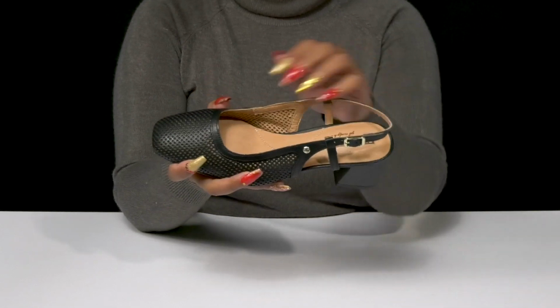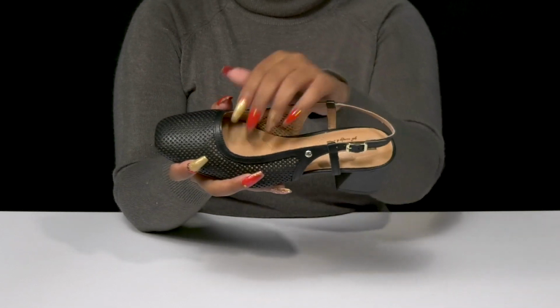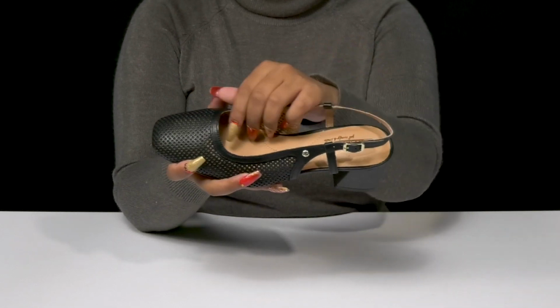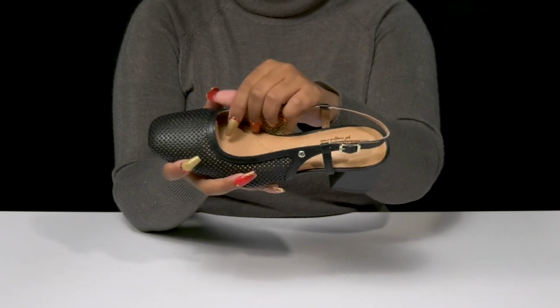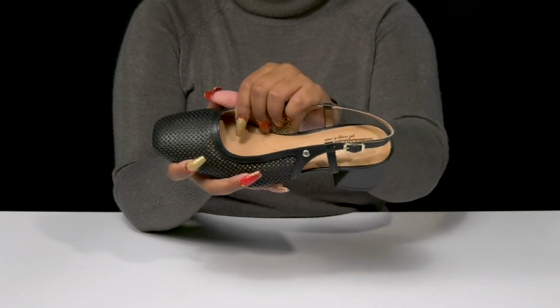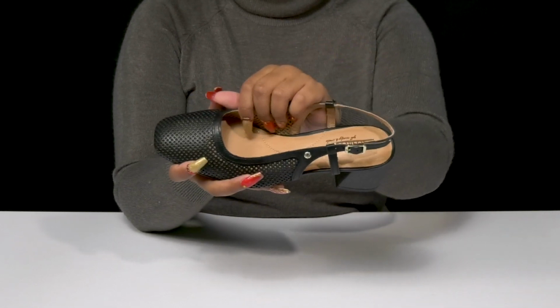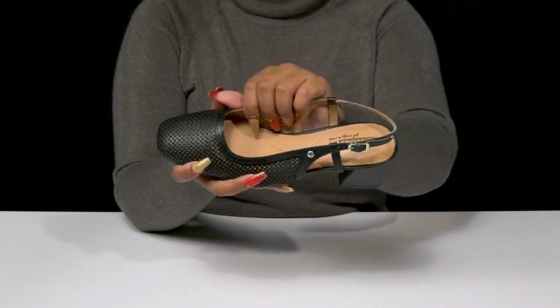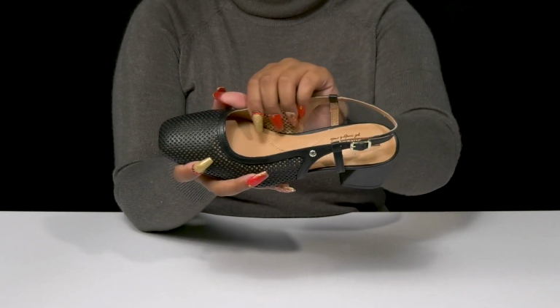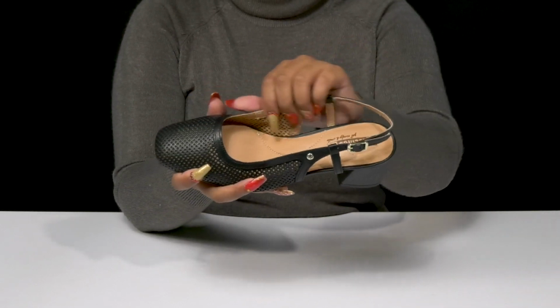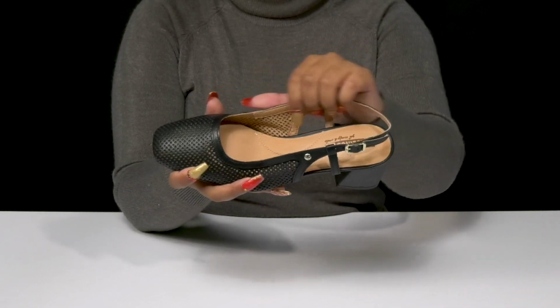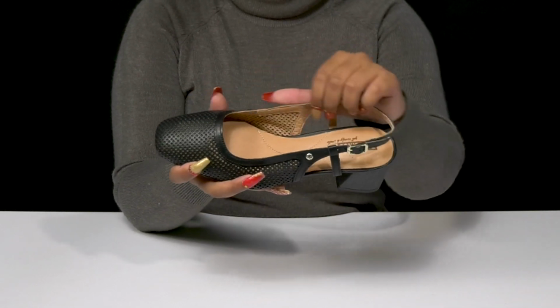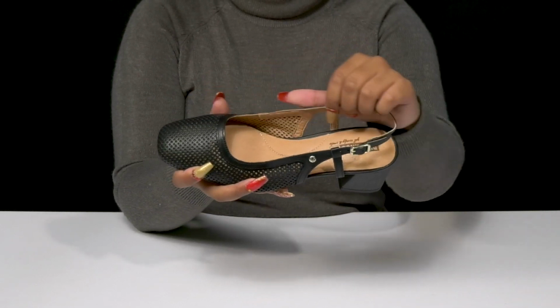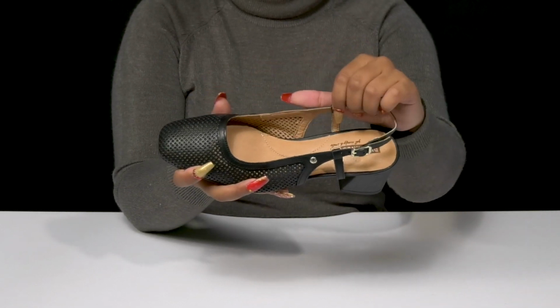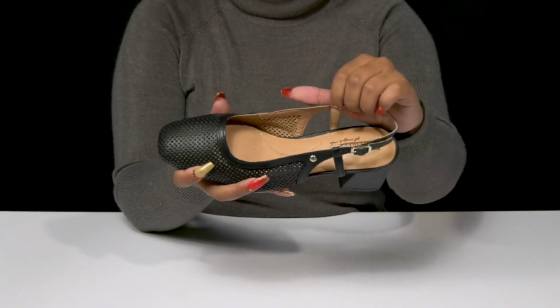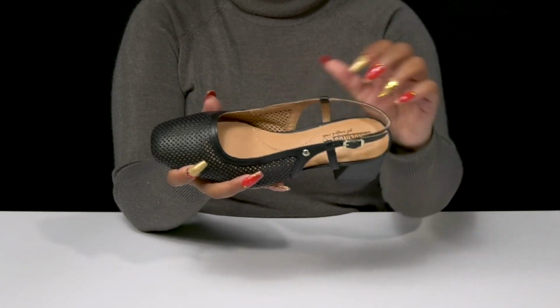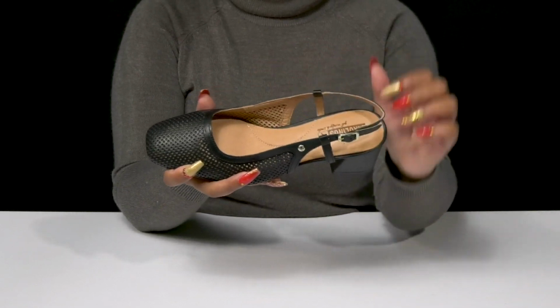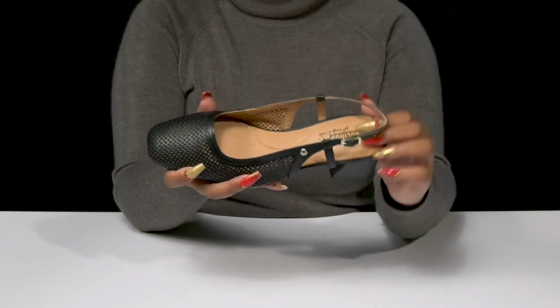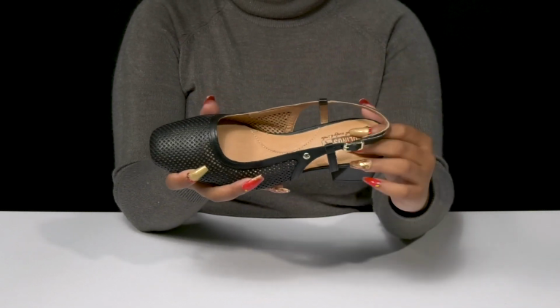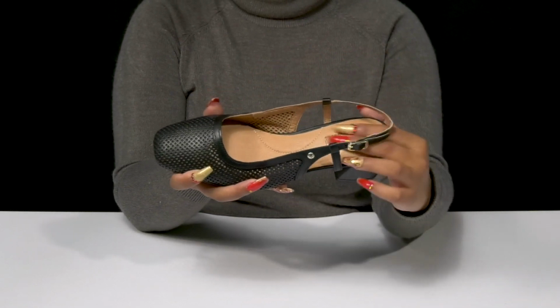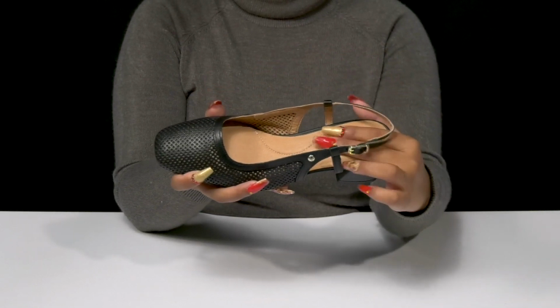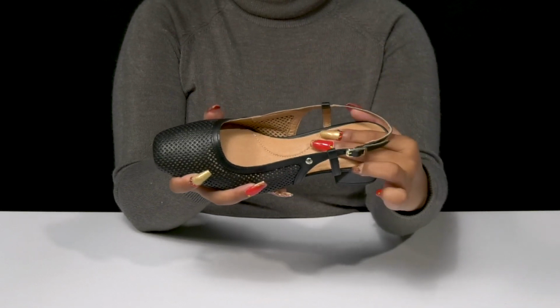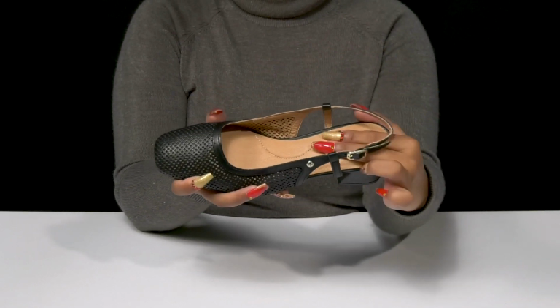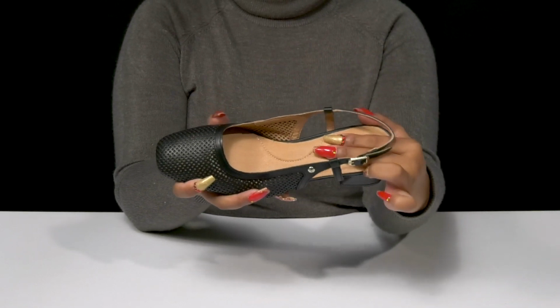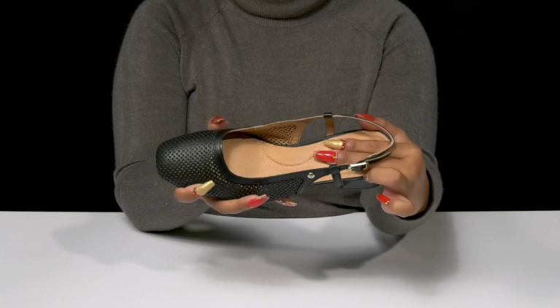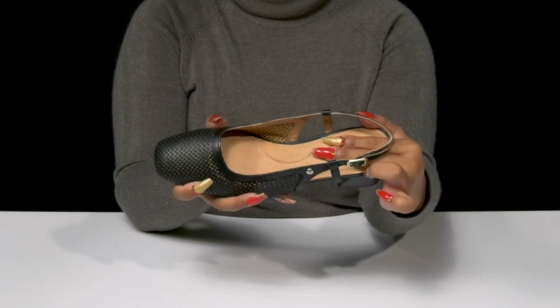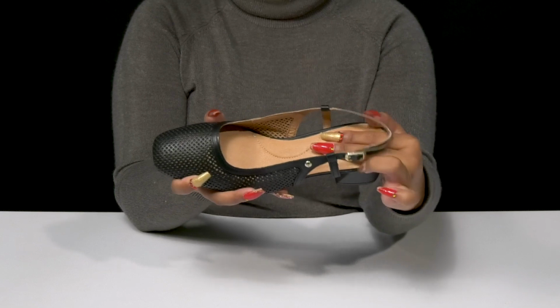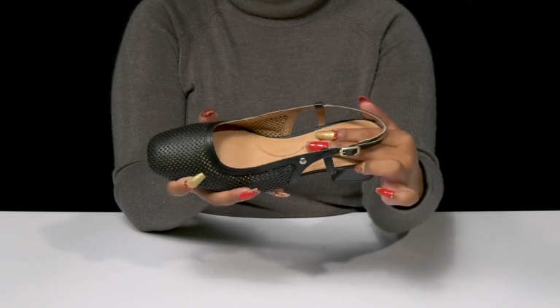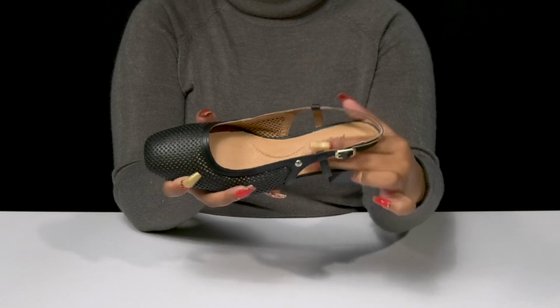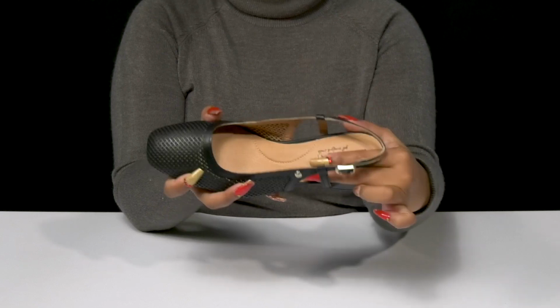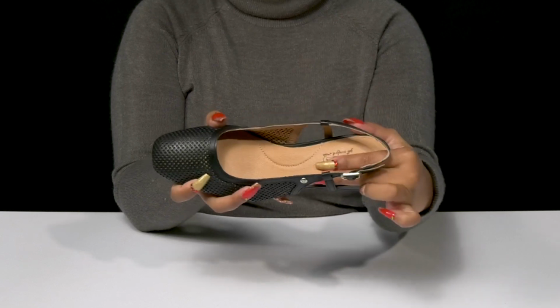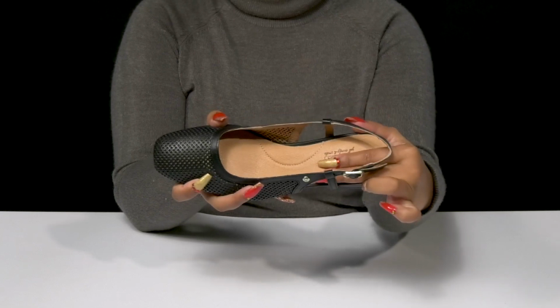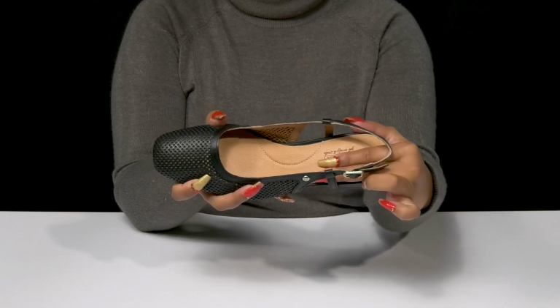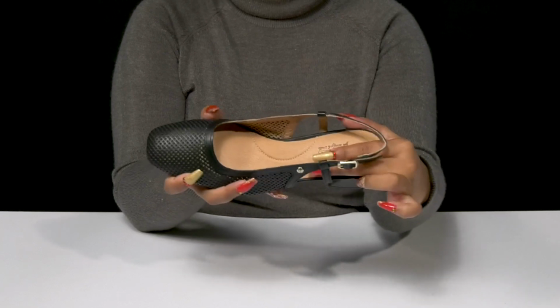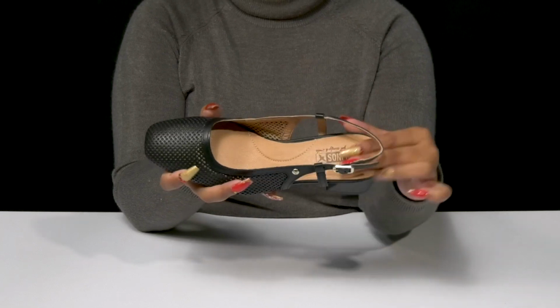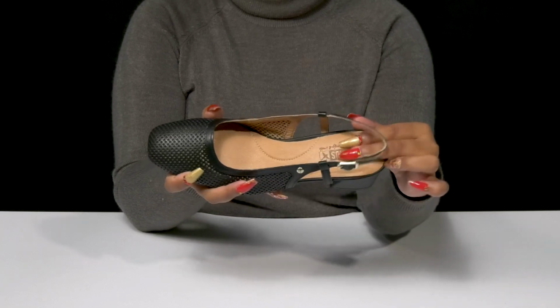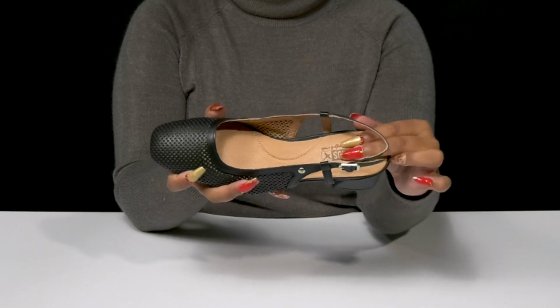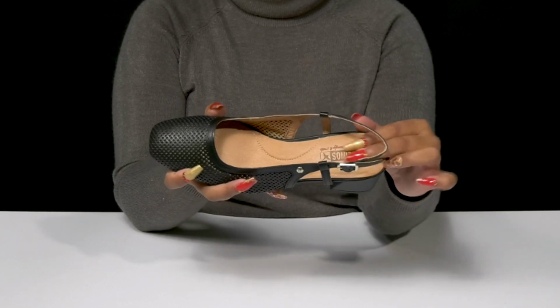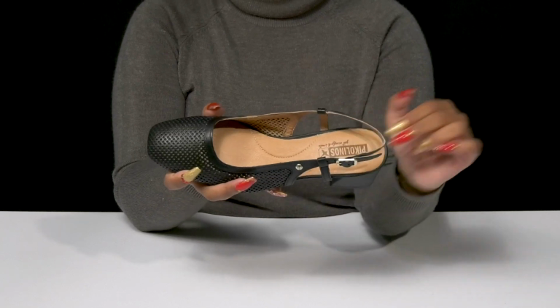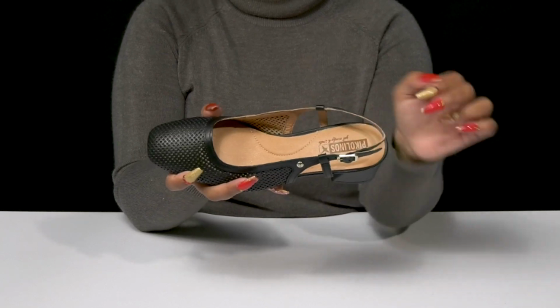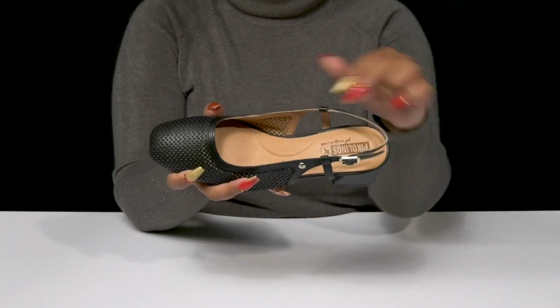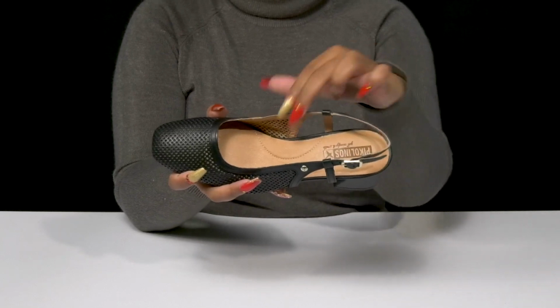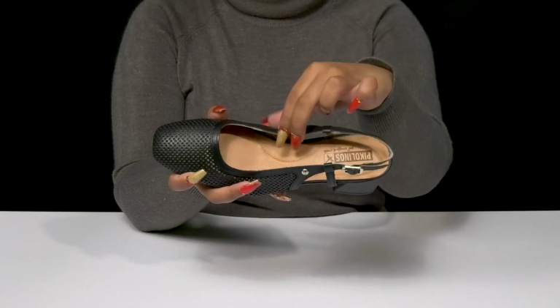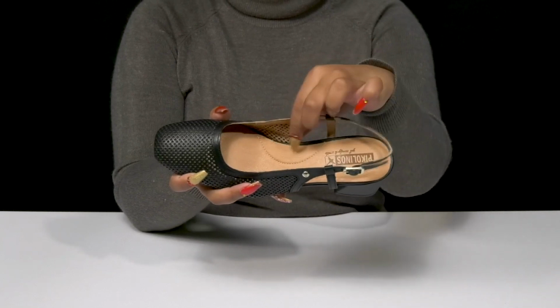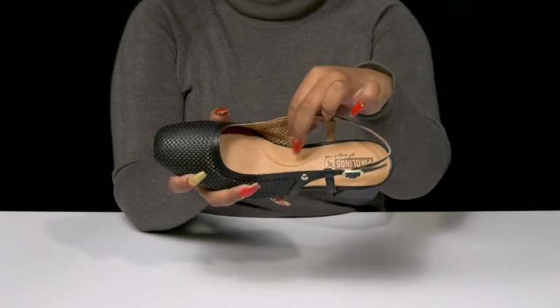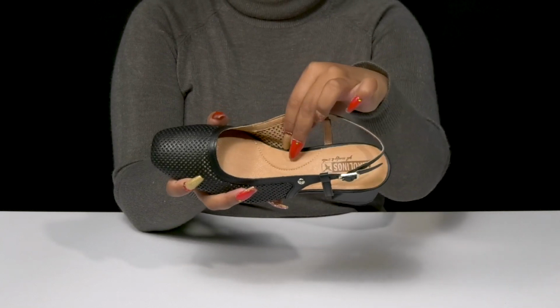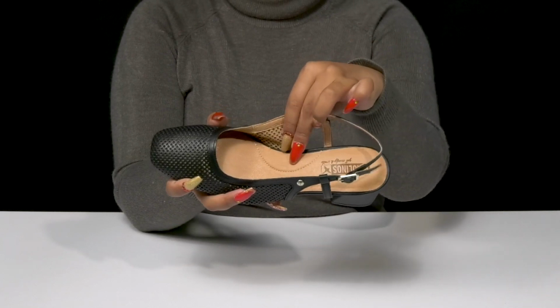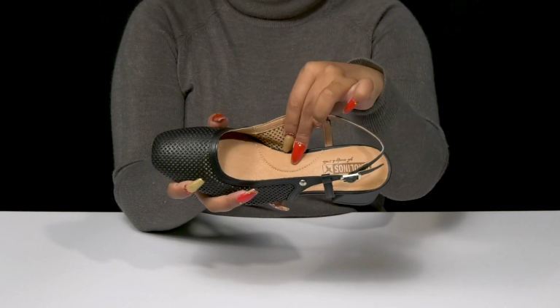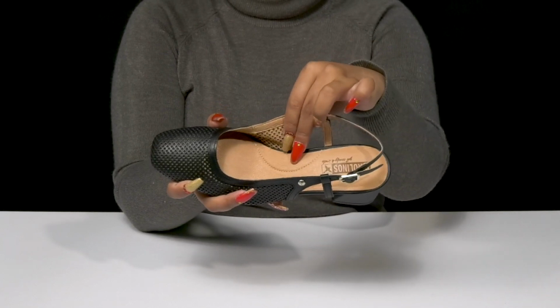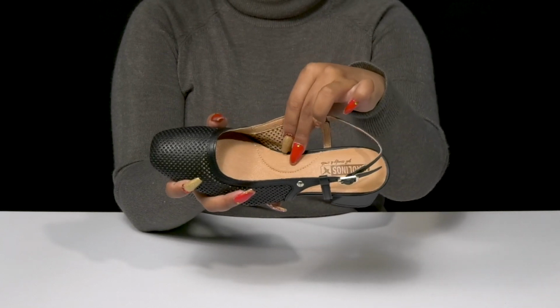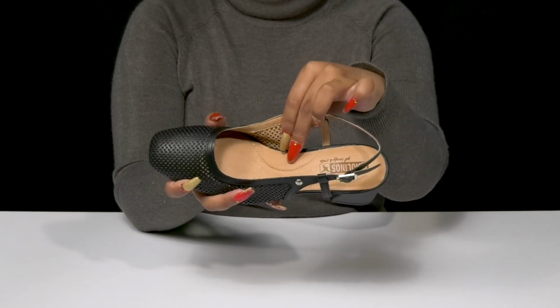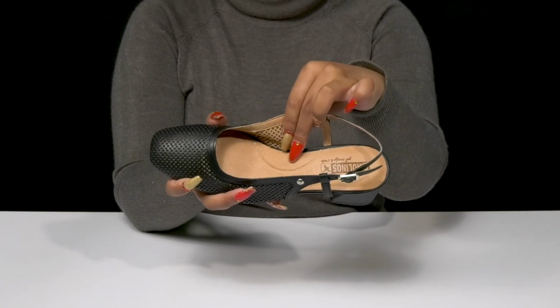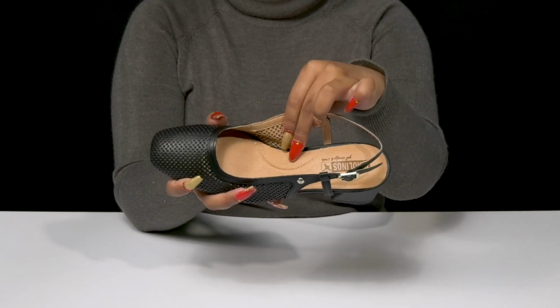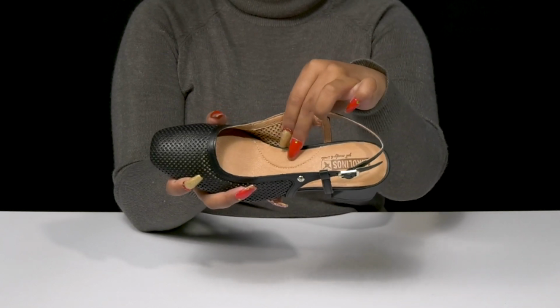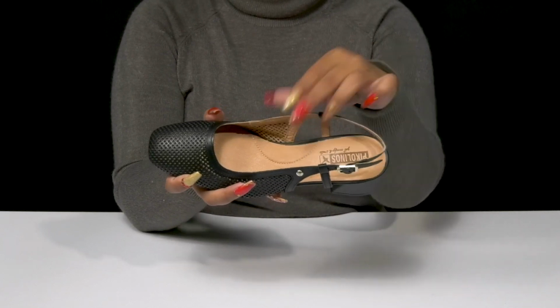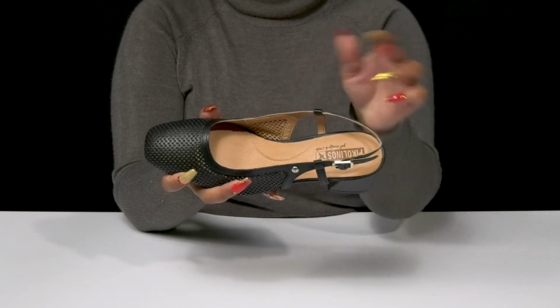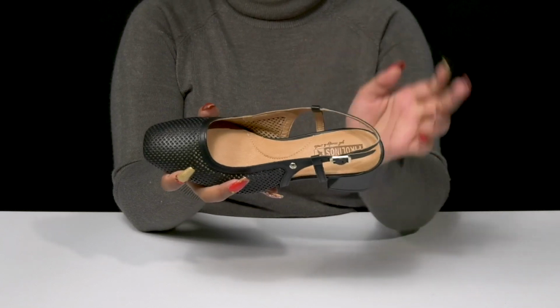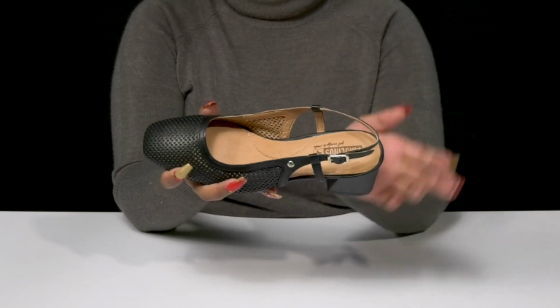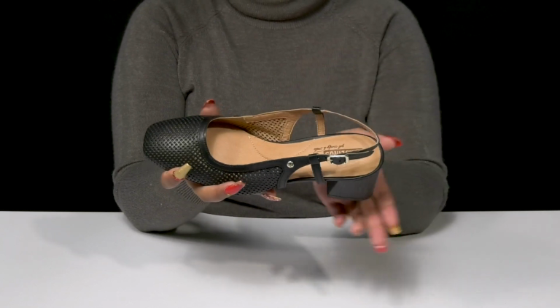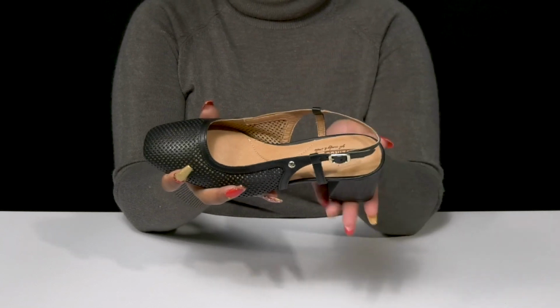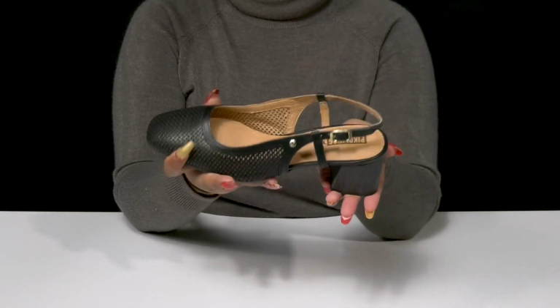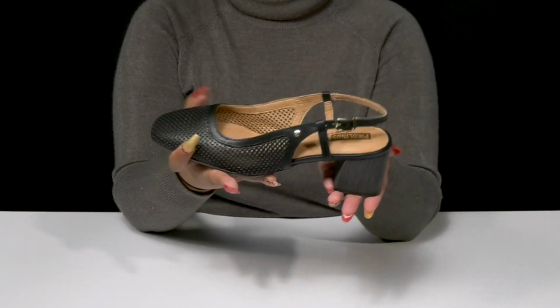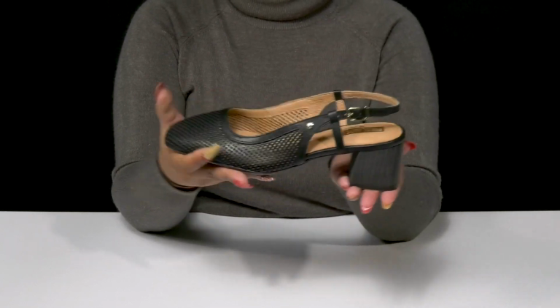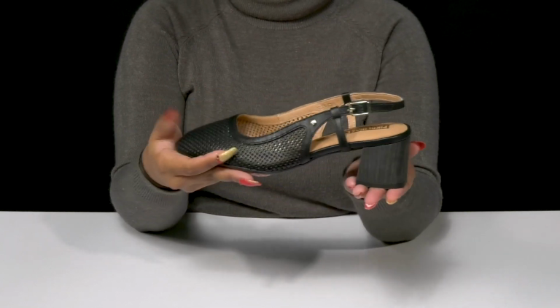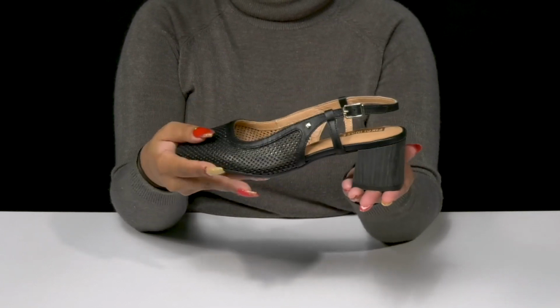Inside is a gentle leather lining with a well-cushioned footbed giving you some extra comfort and even a small bit of arch support.